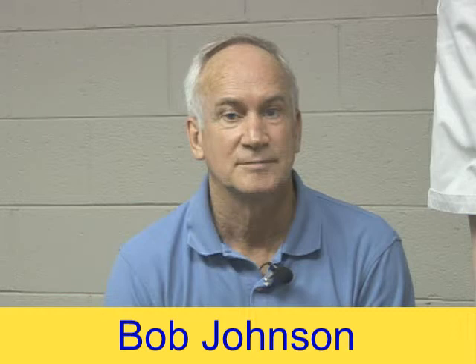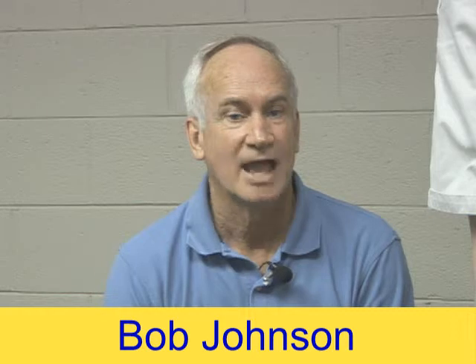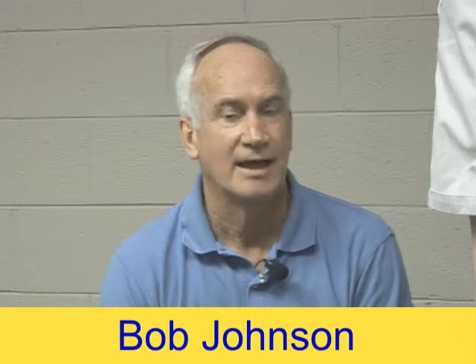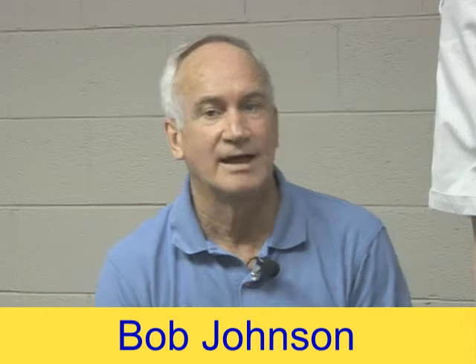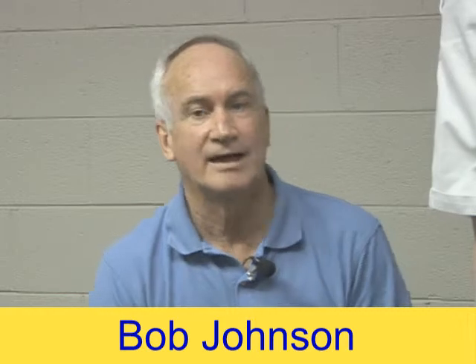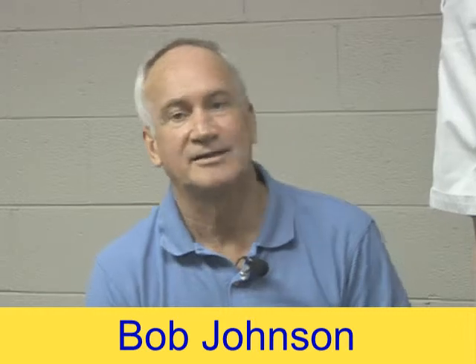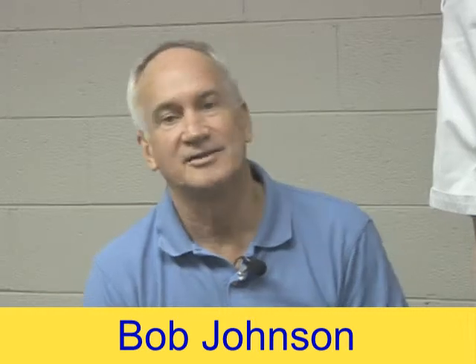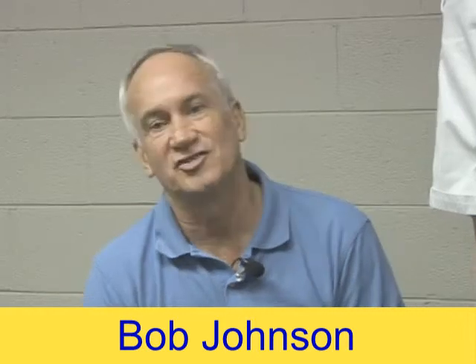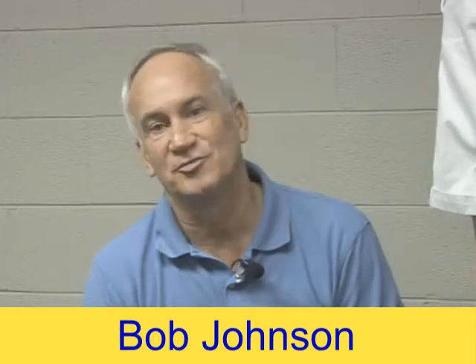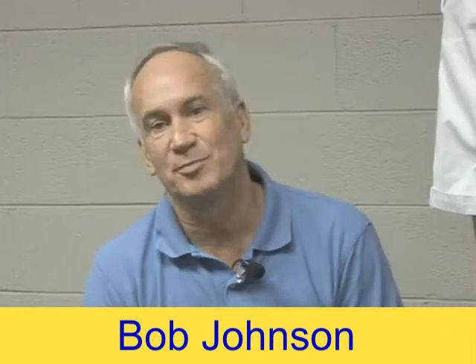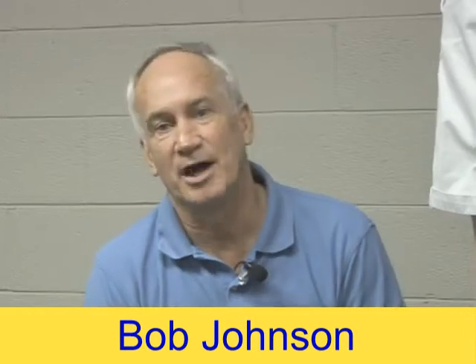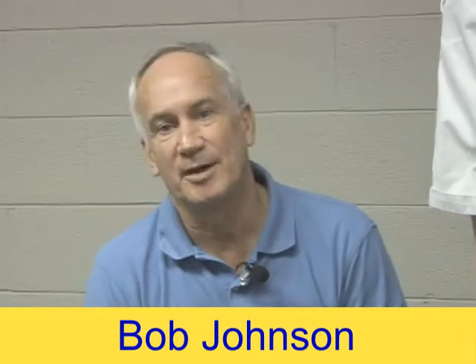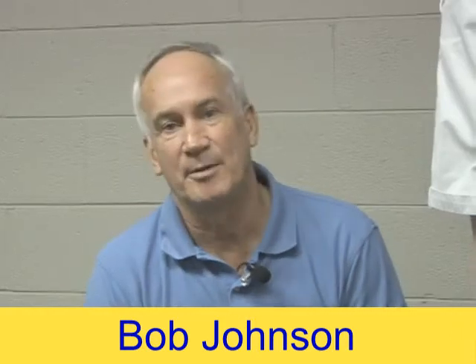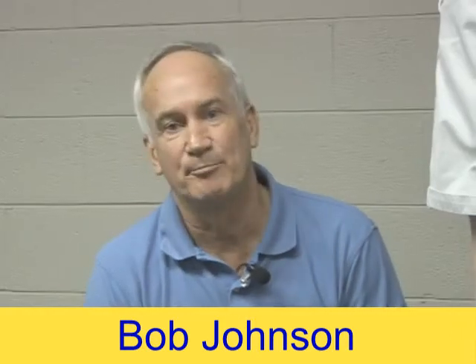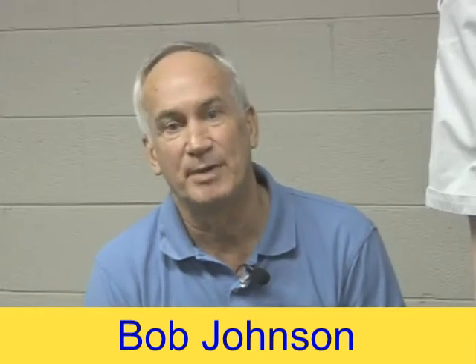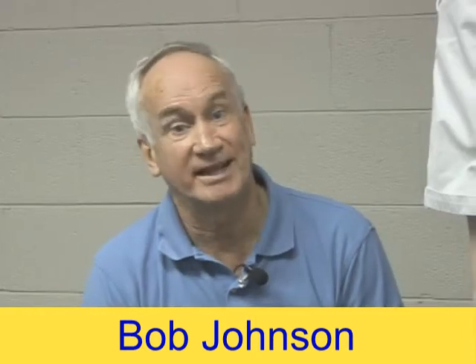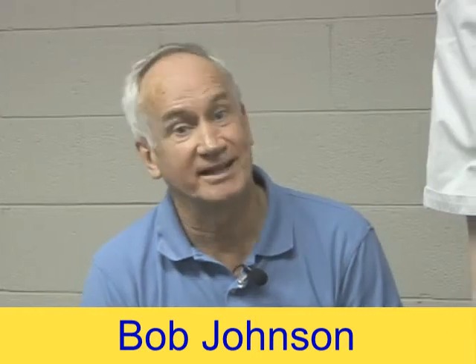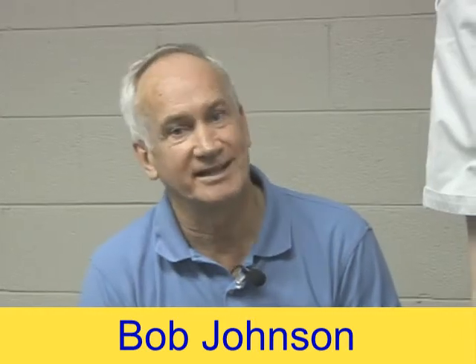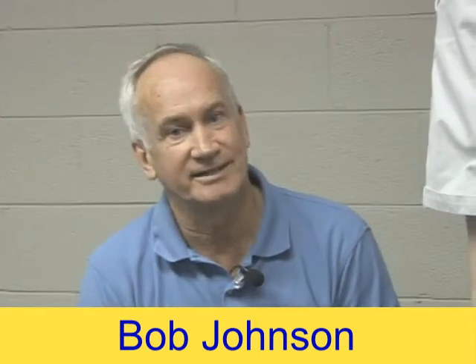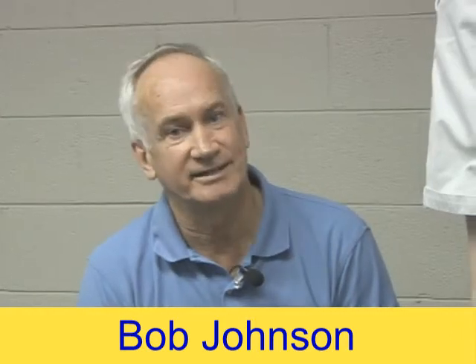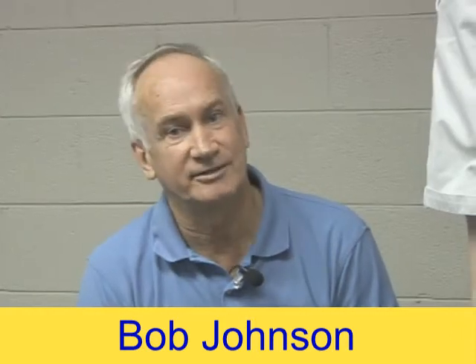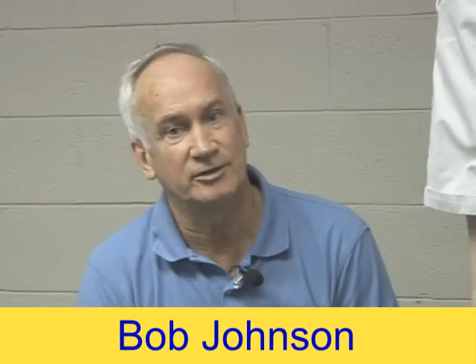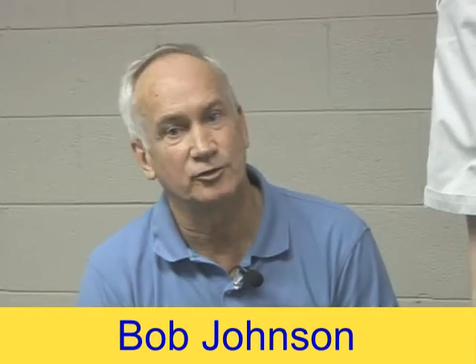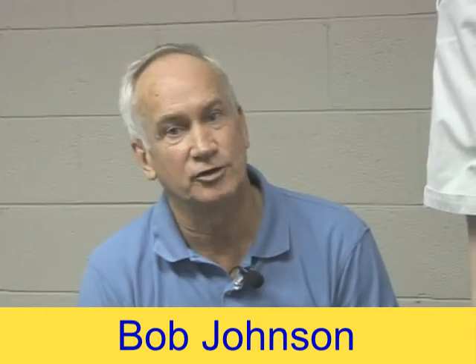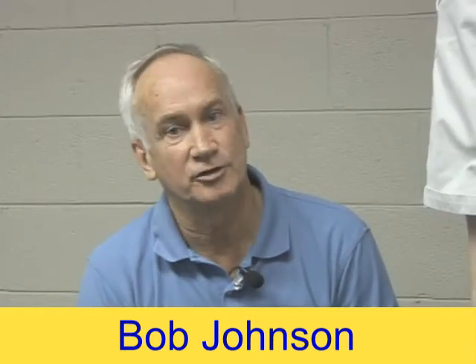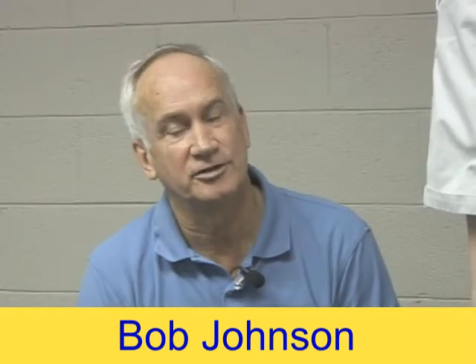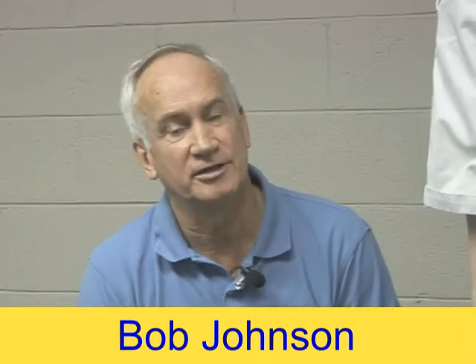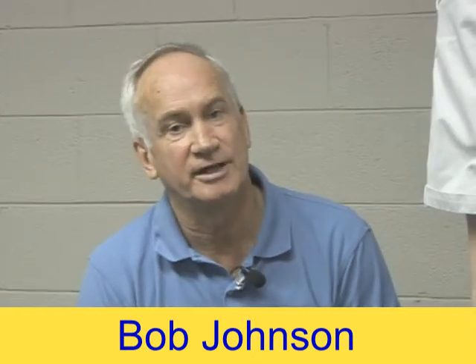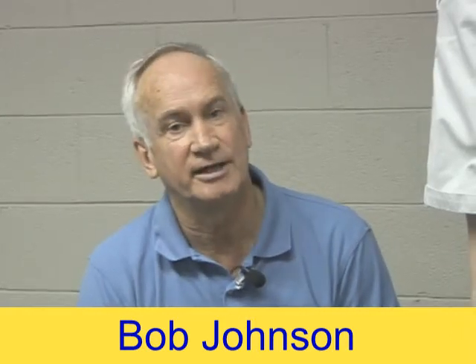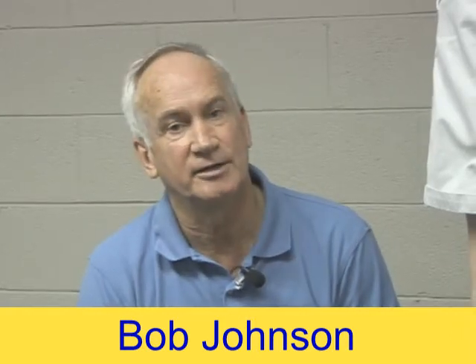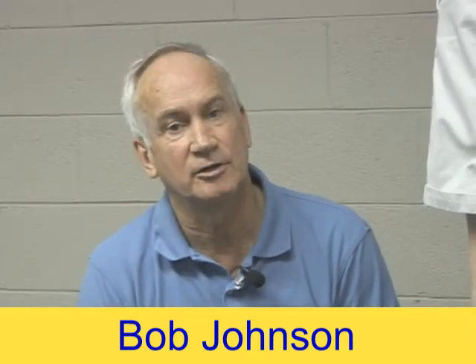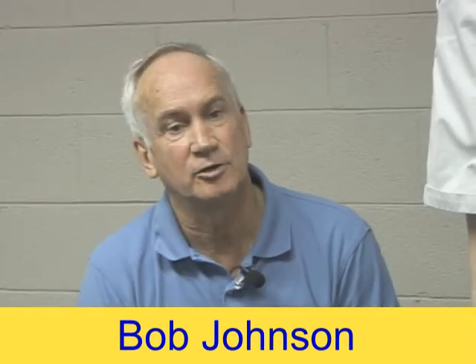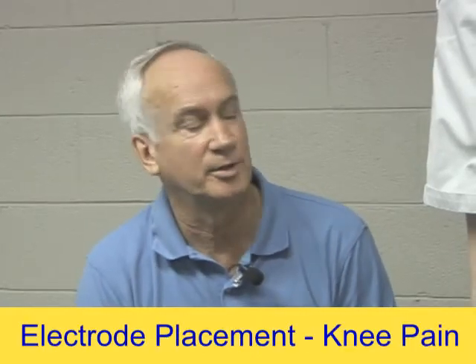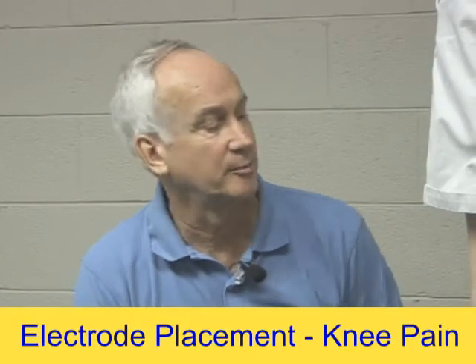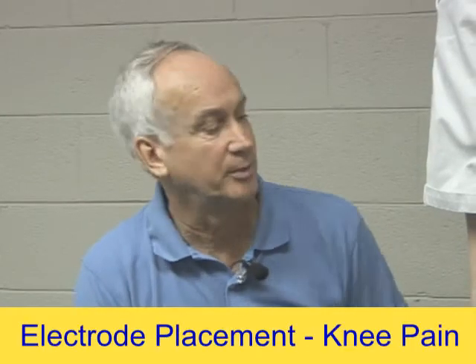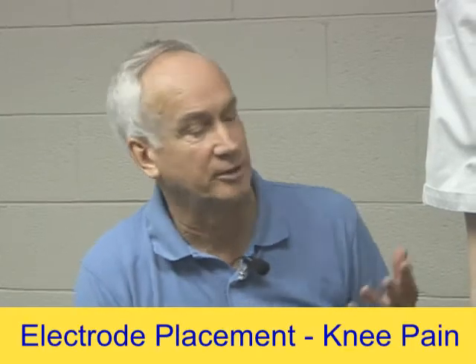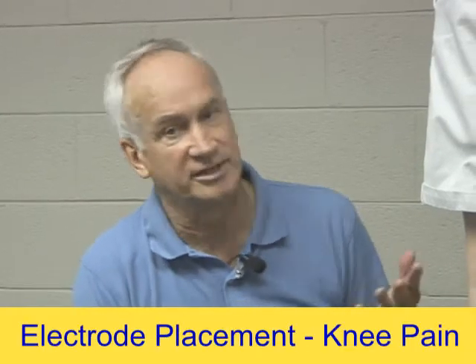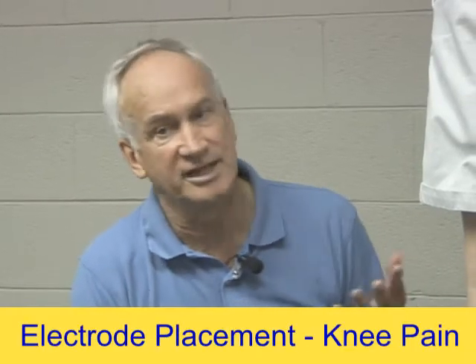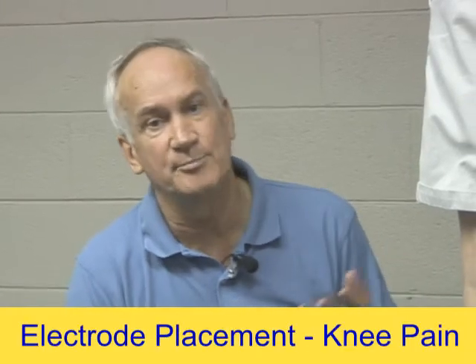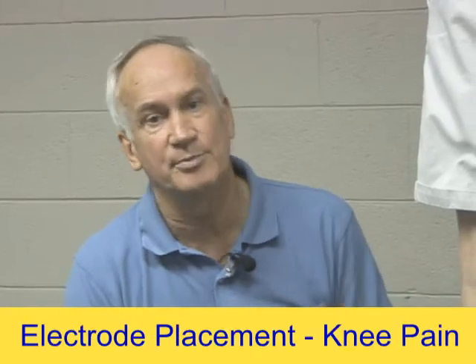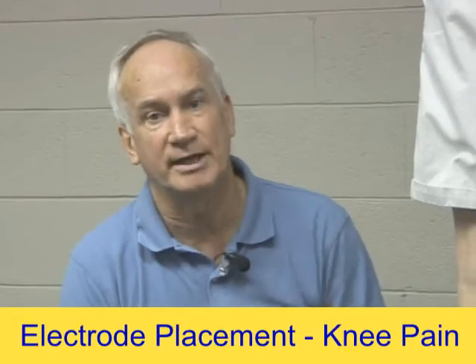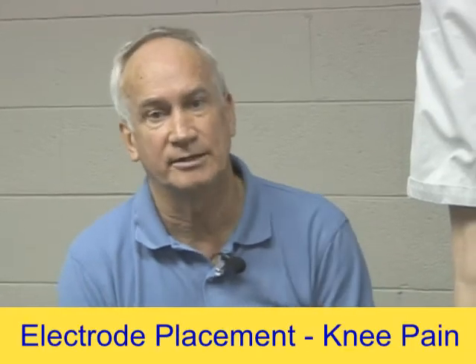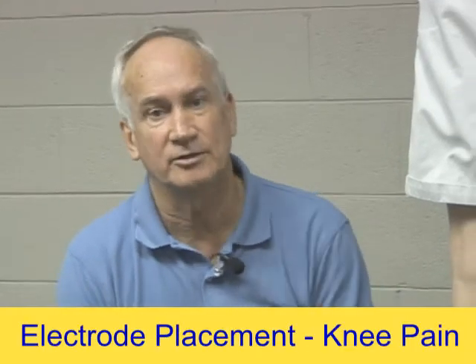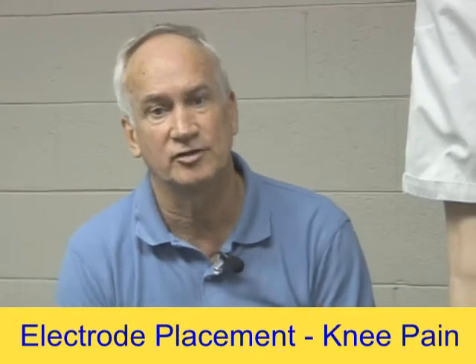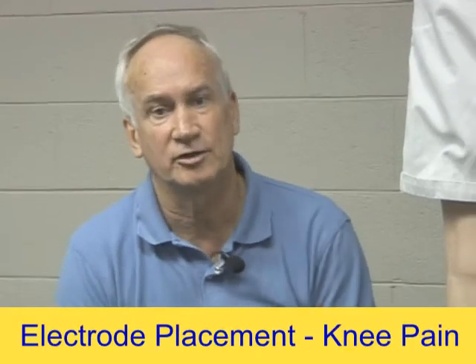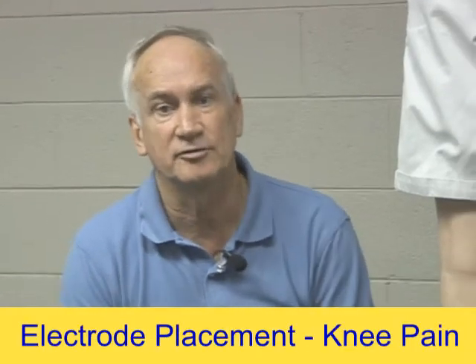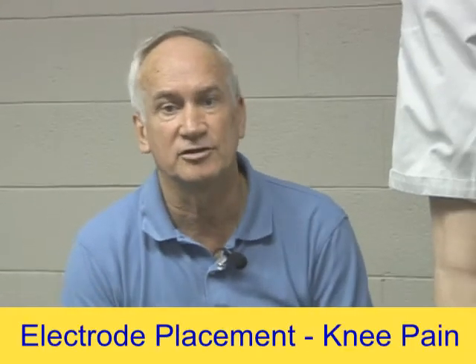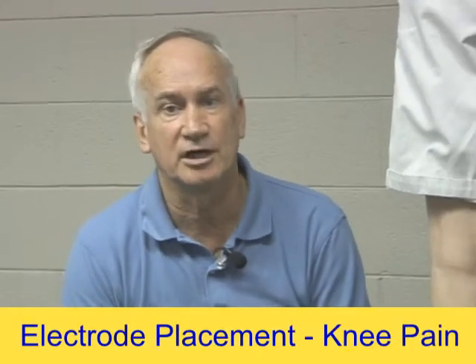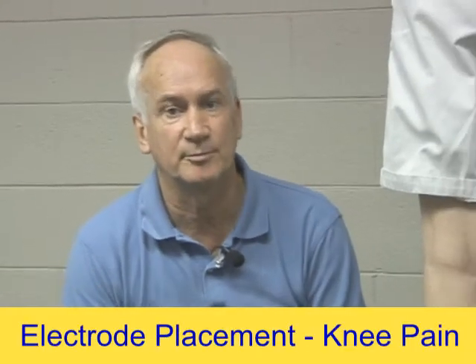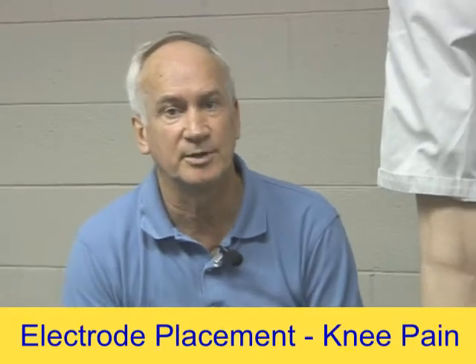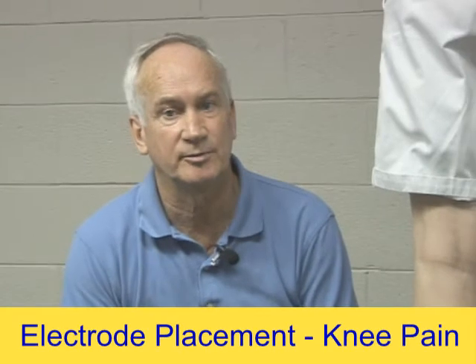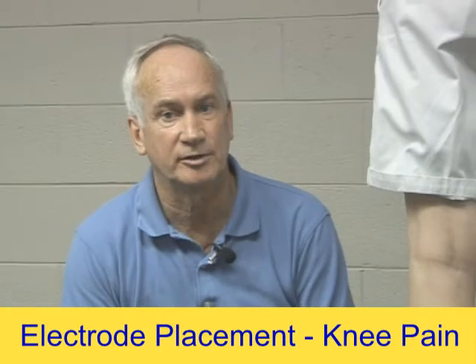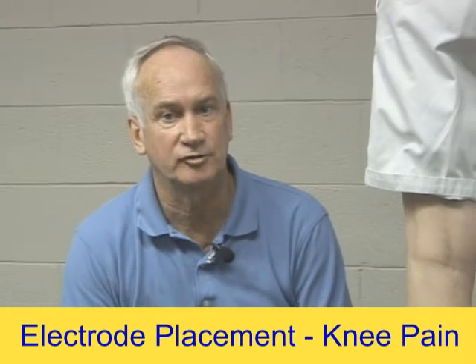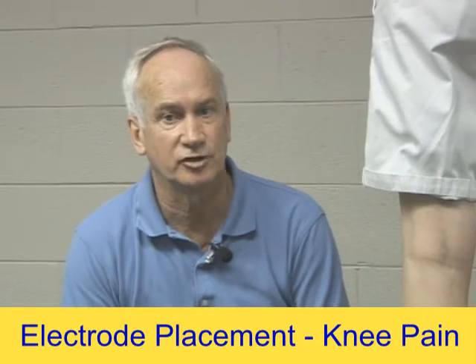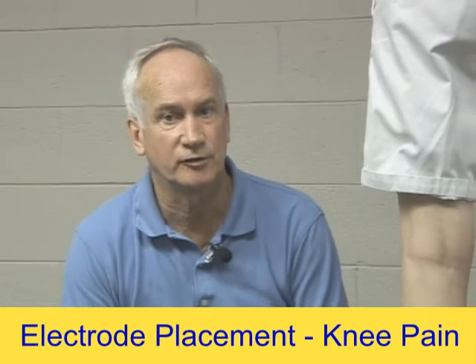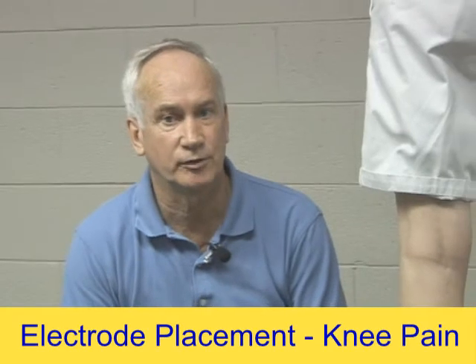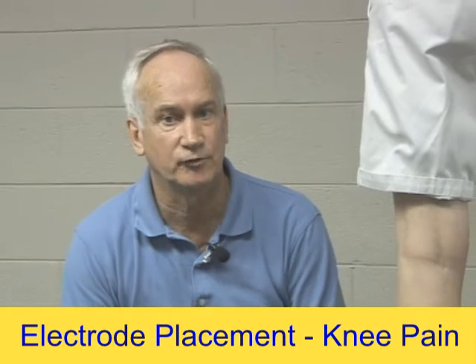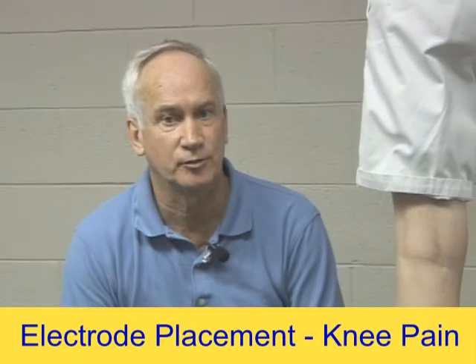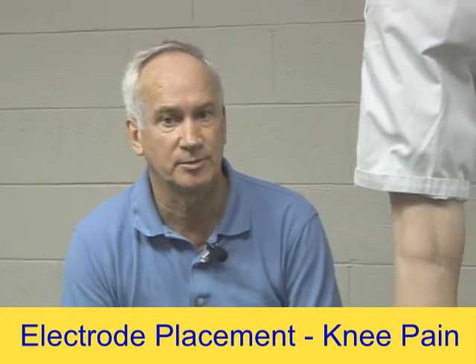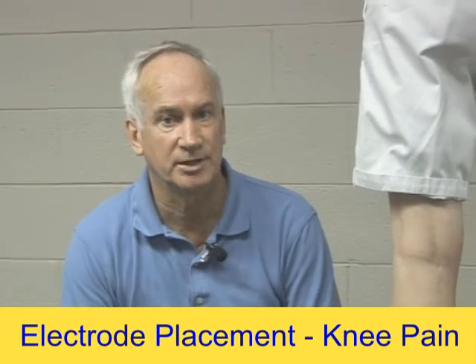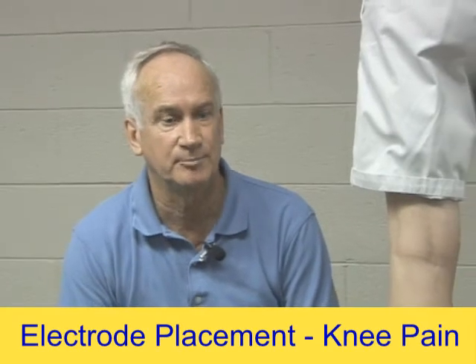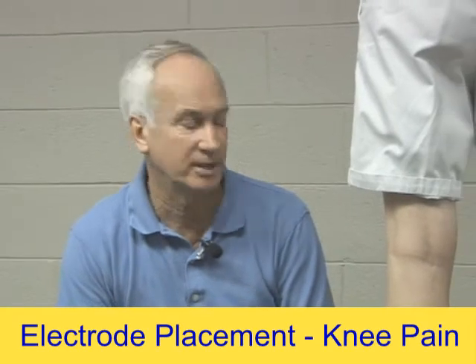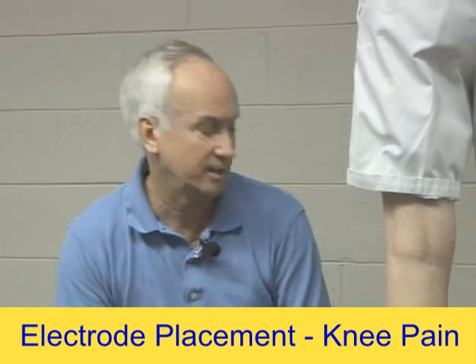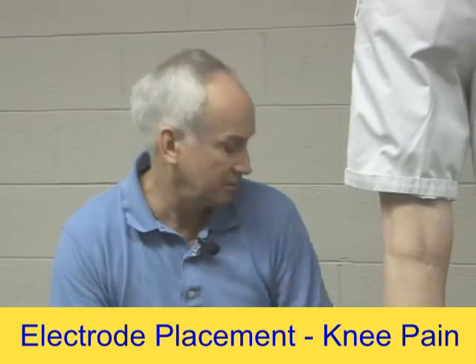Hi, this is Bob. I'm back again to talk to you today a little bit about knee pain, because I know there's a lot of people that are suffering from knee pain.